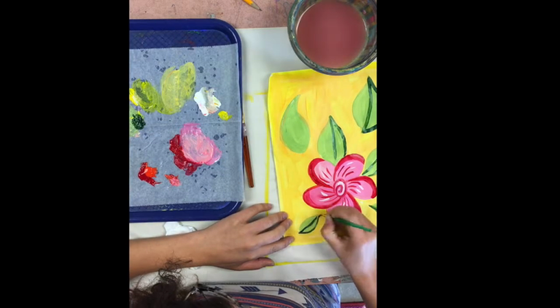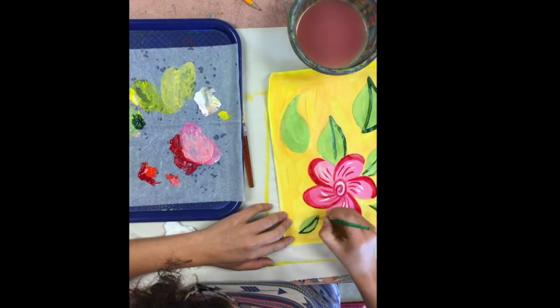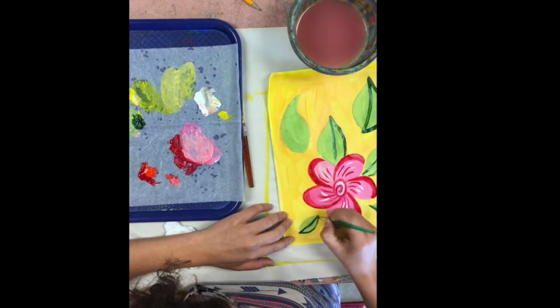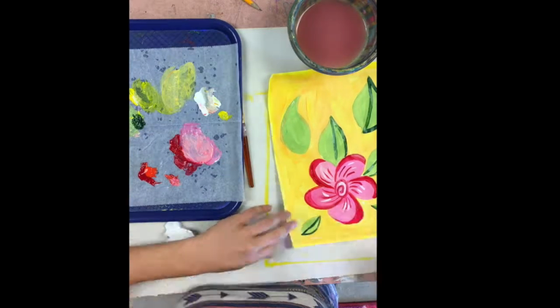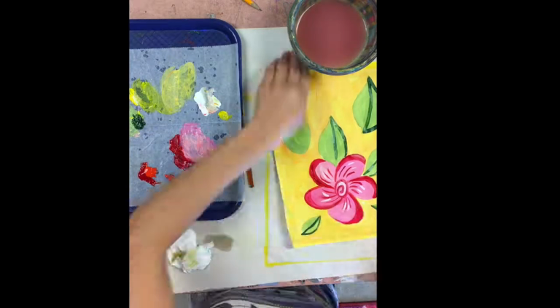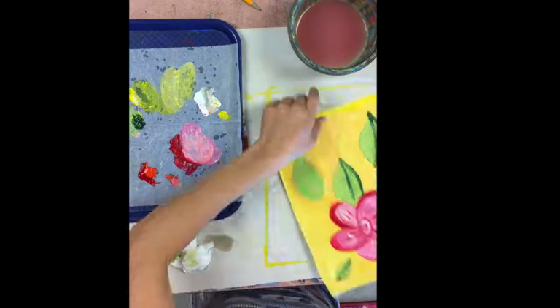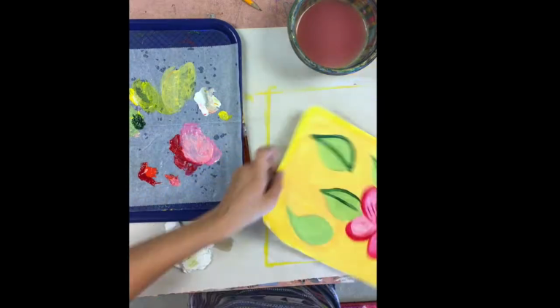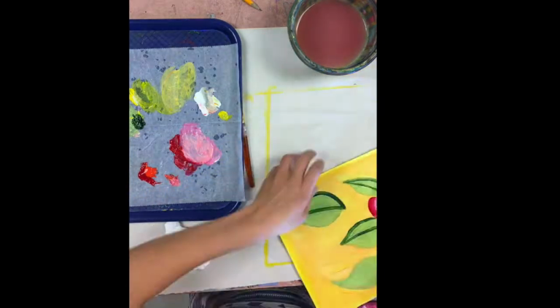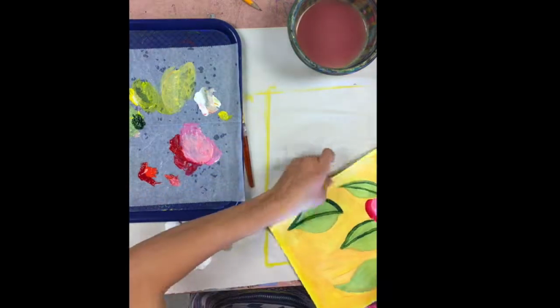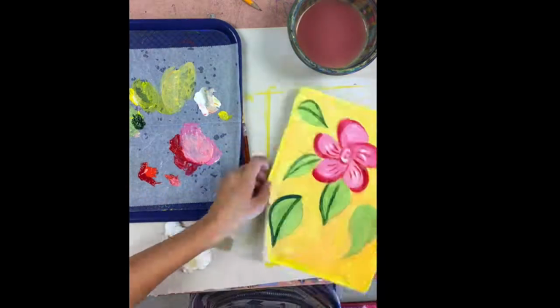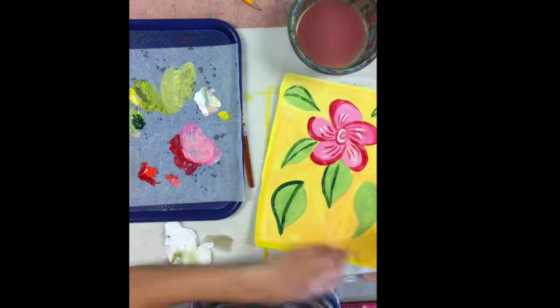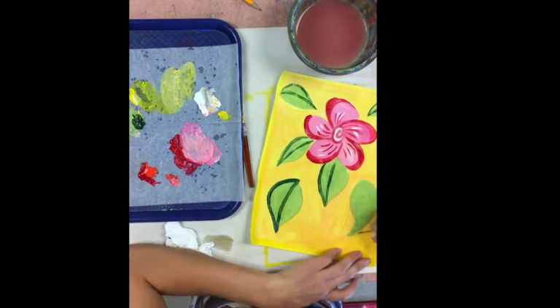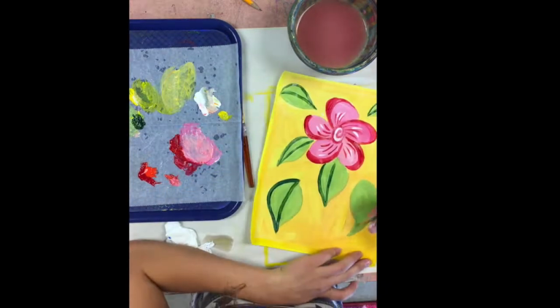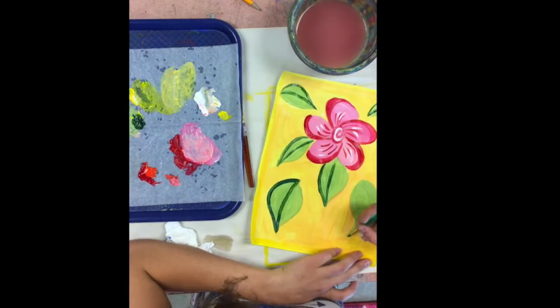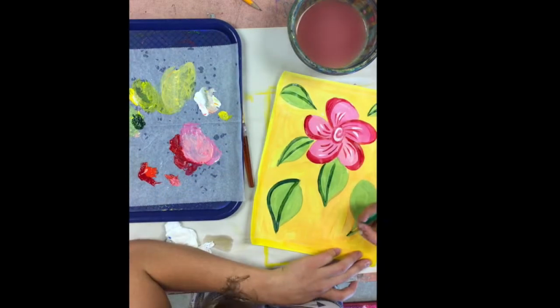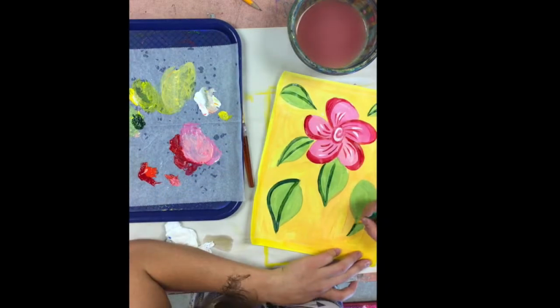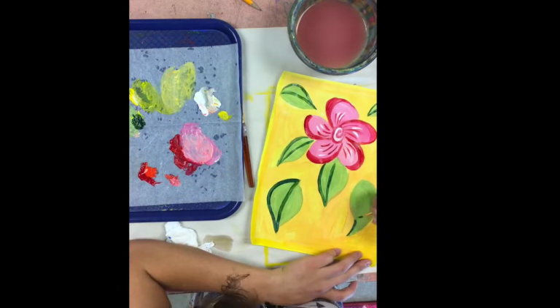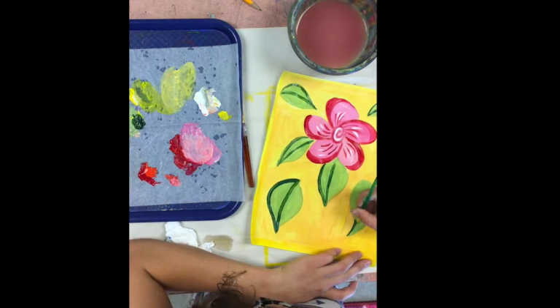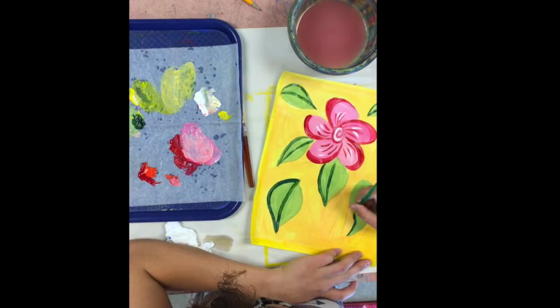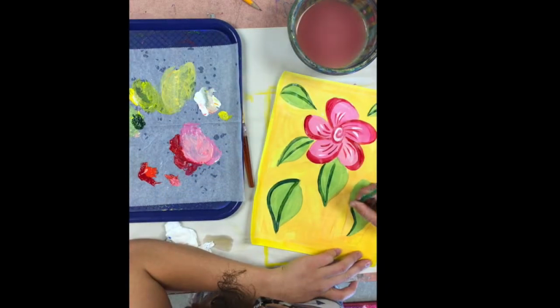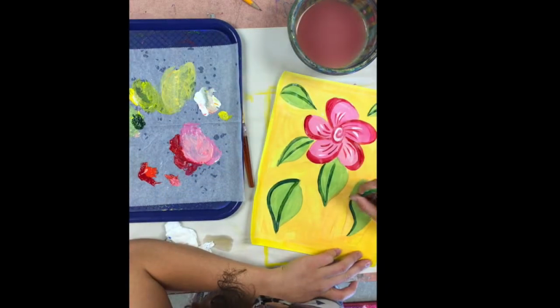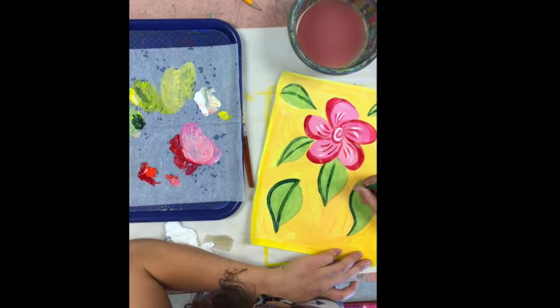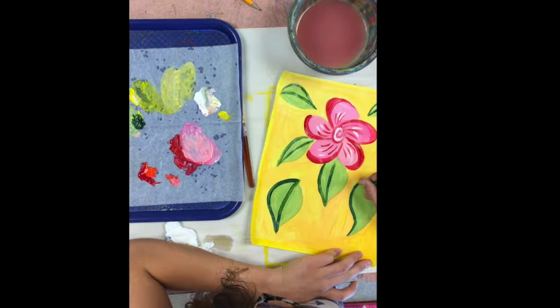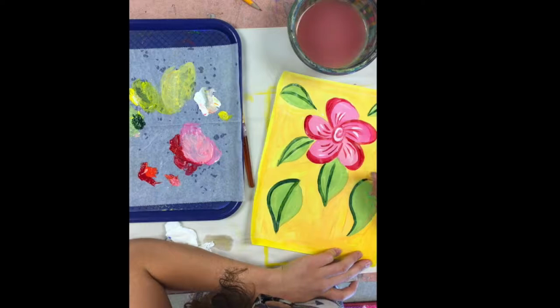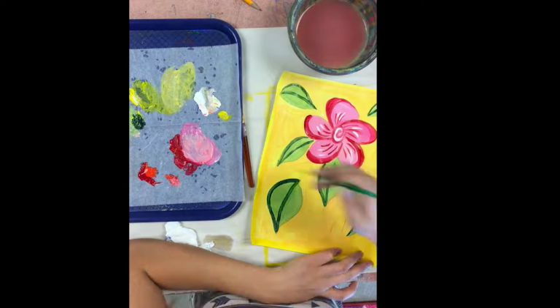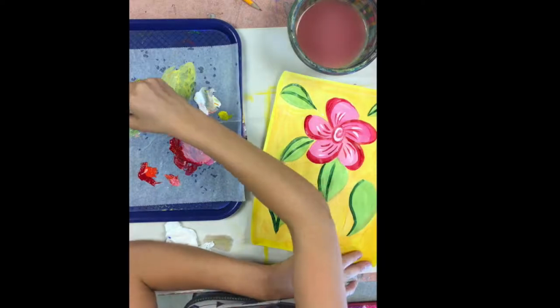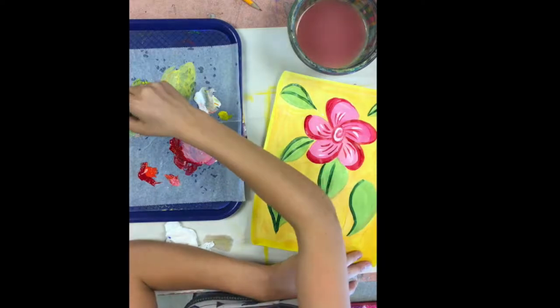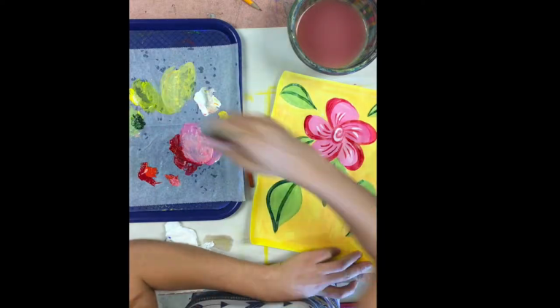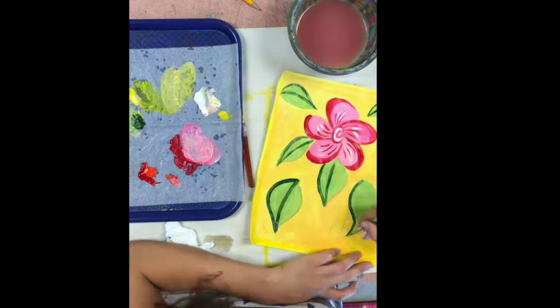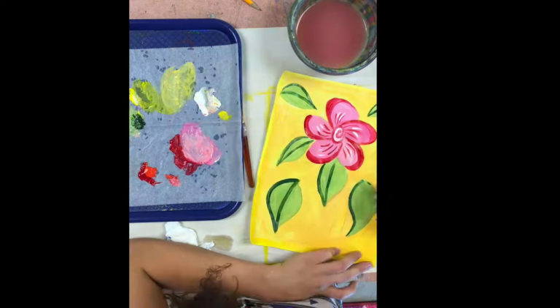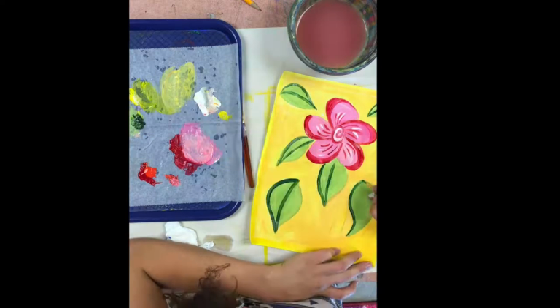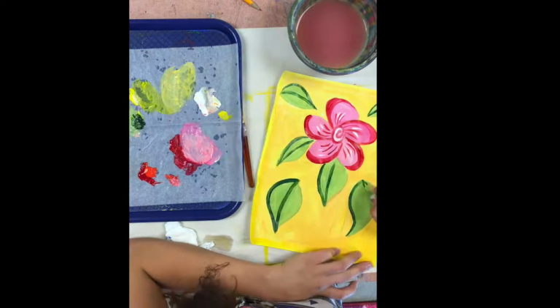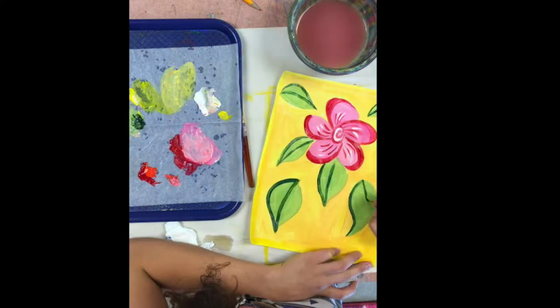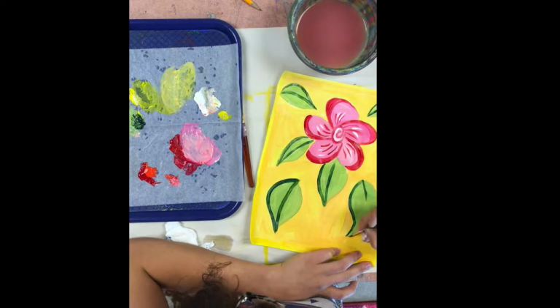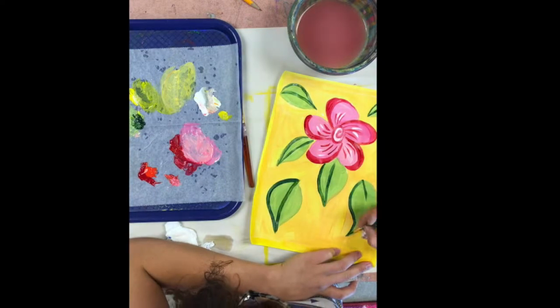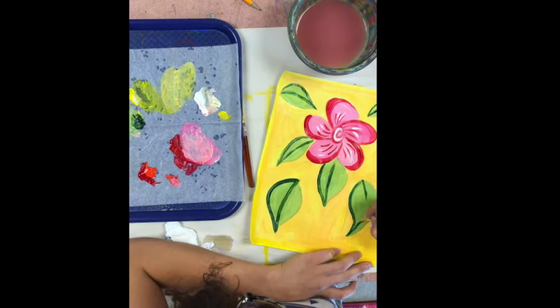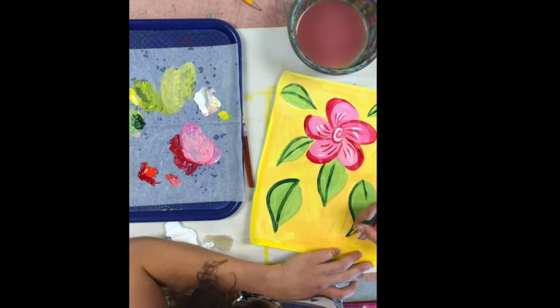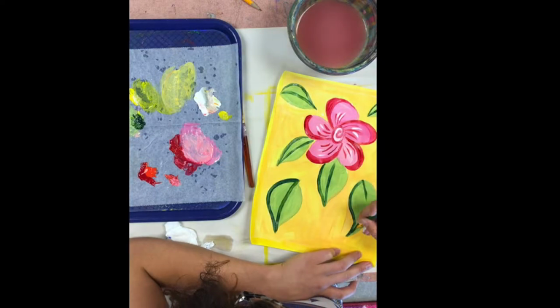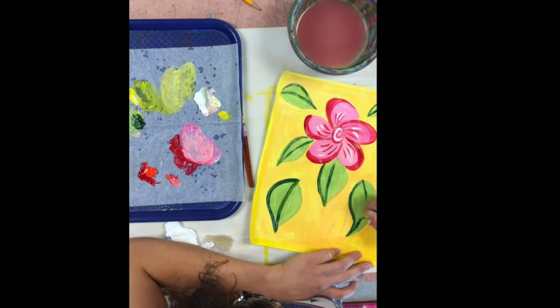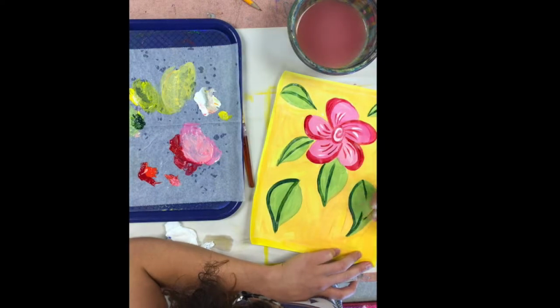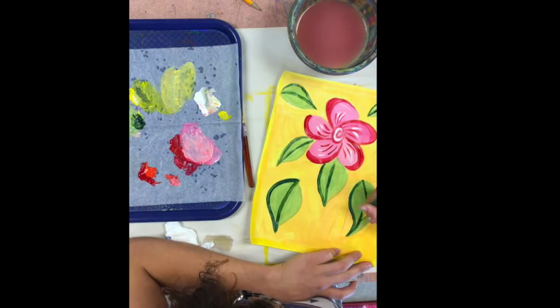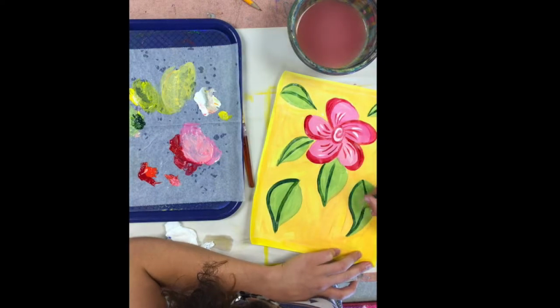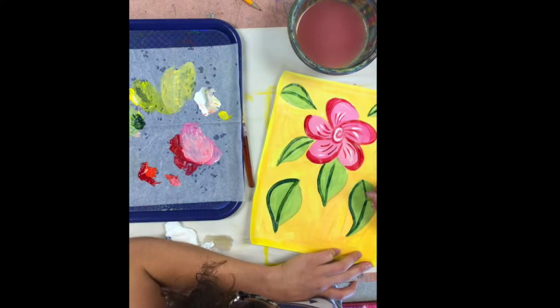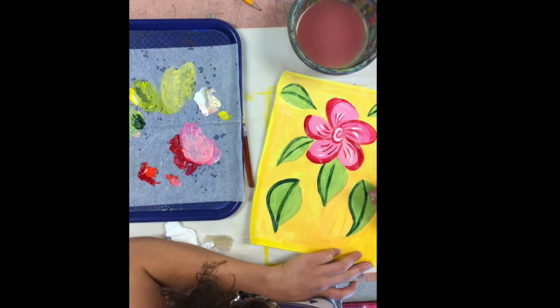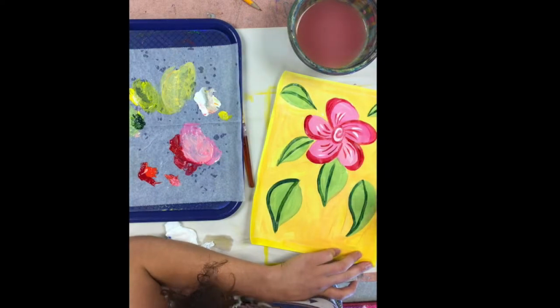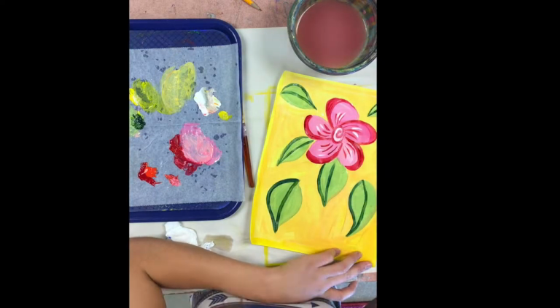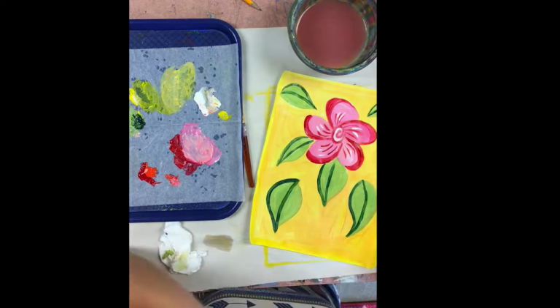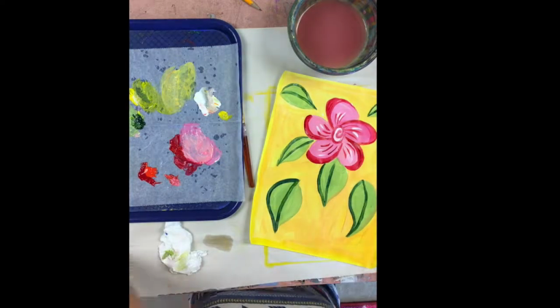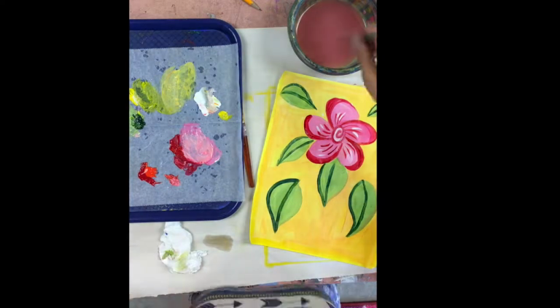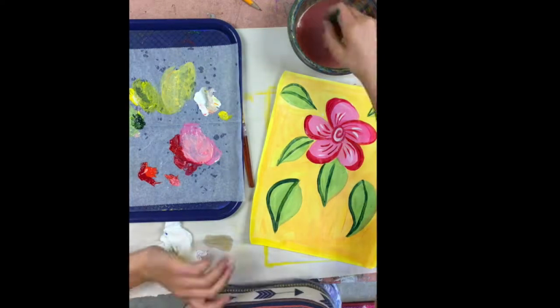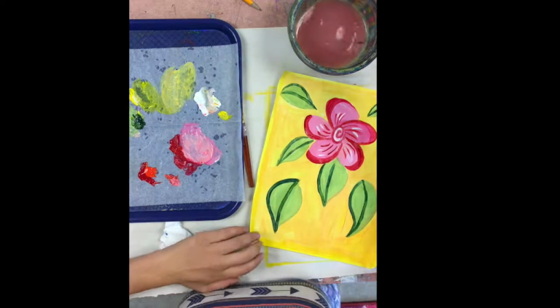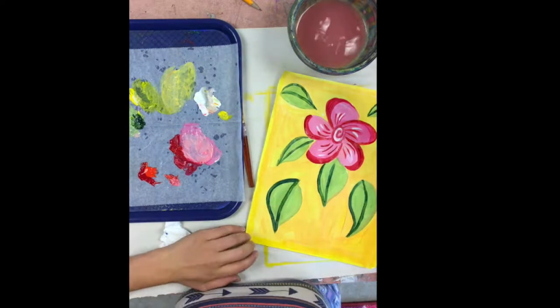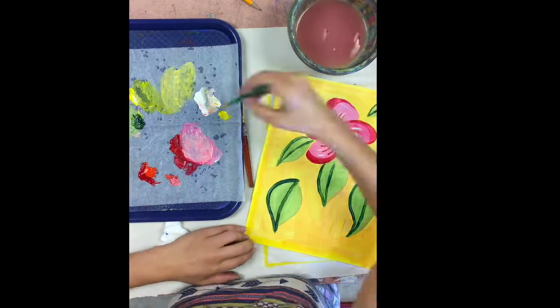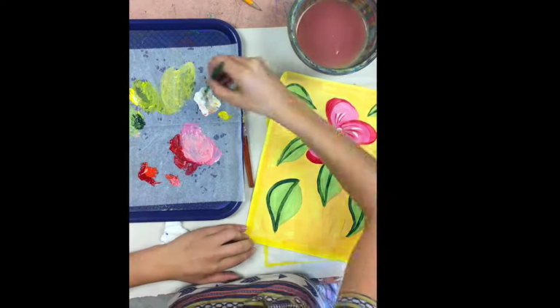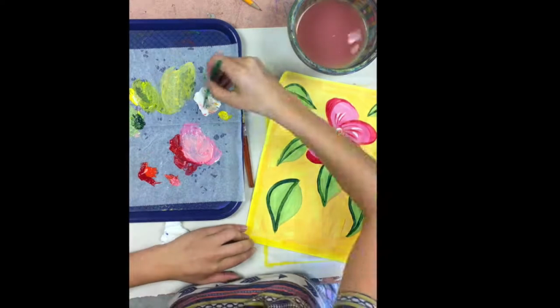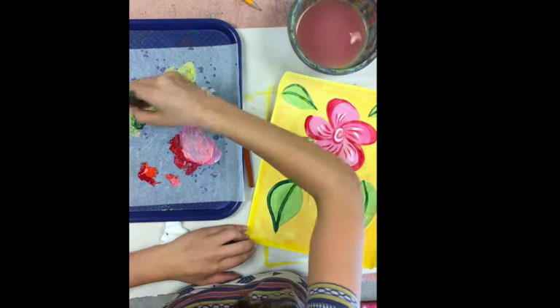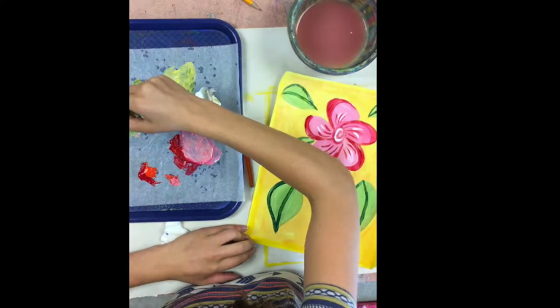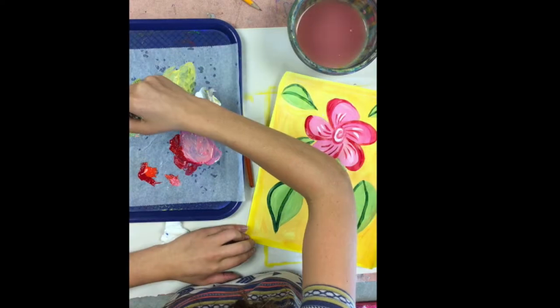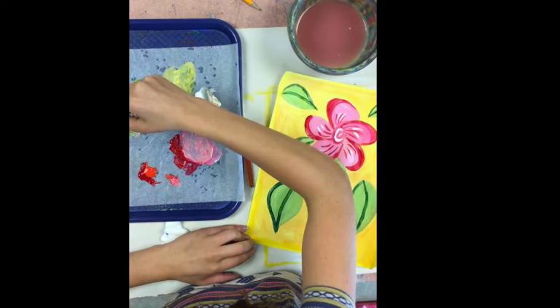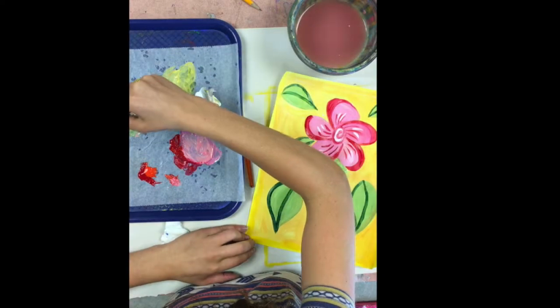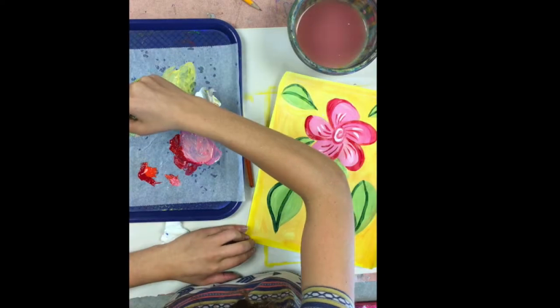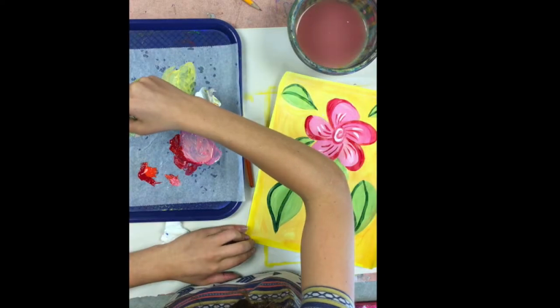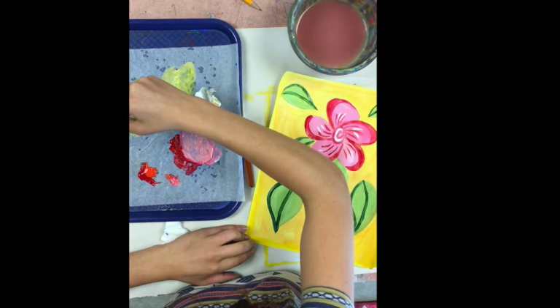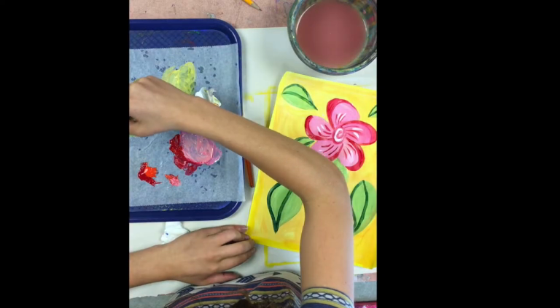I hope this was helpful. Have fun working with temperas and acrylics, and I can't wait to see what you create.